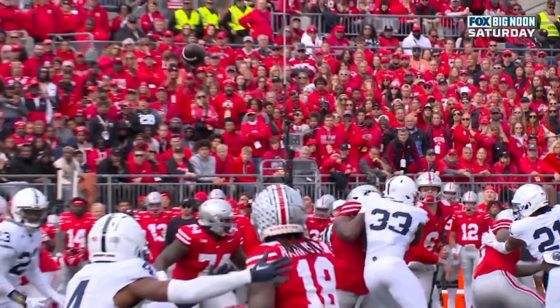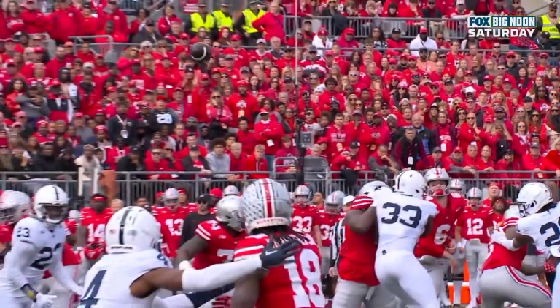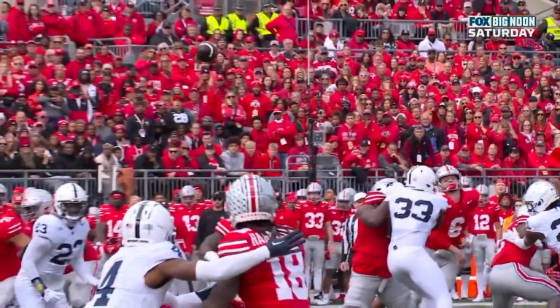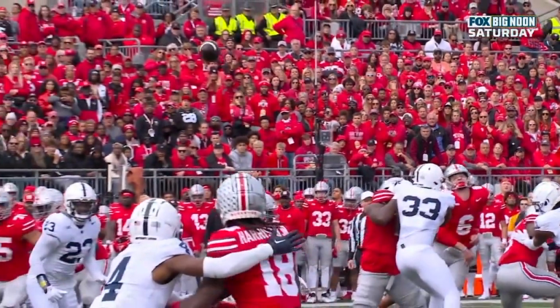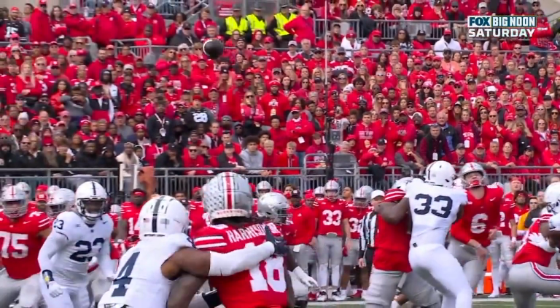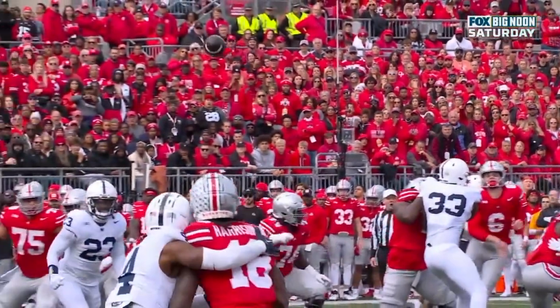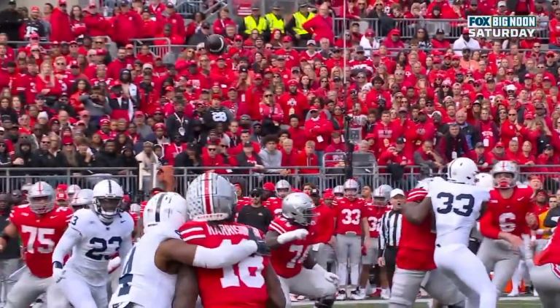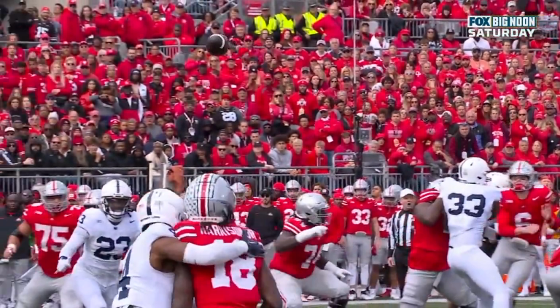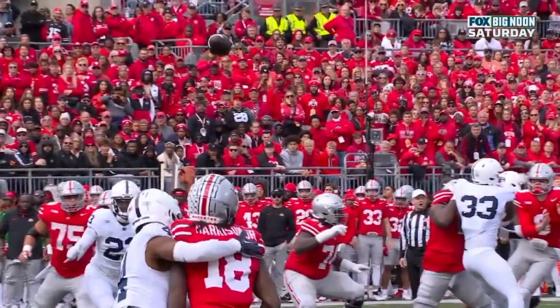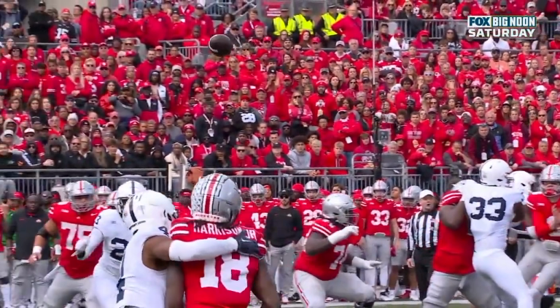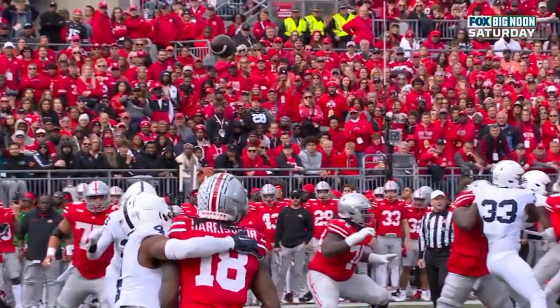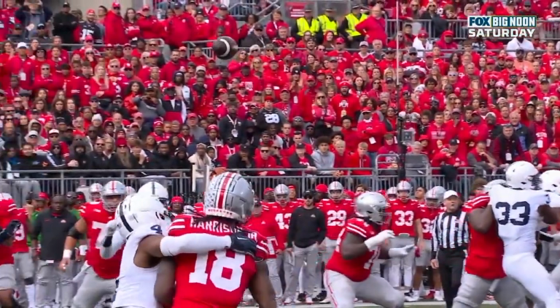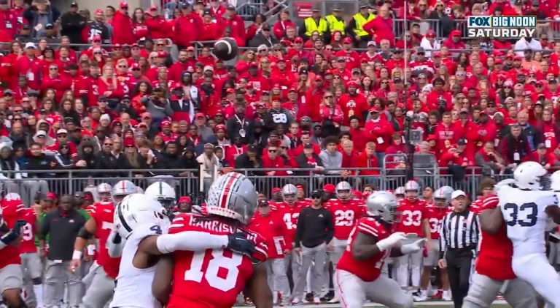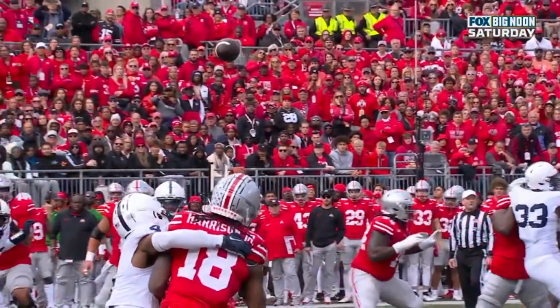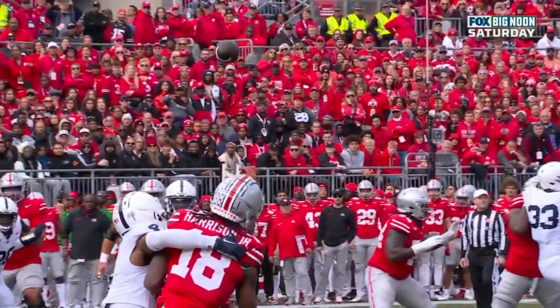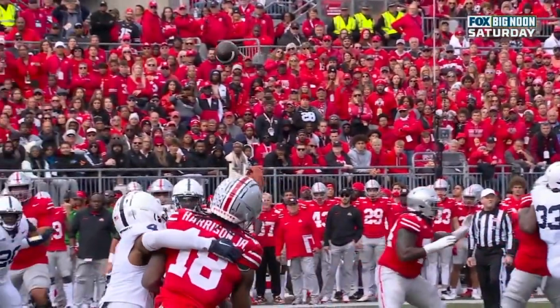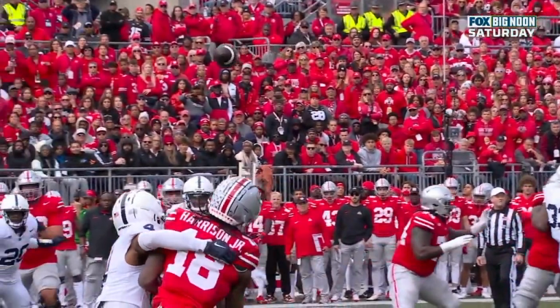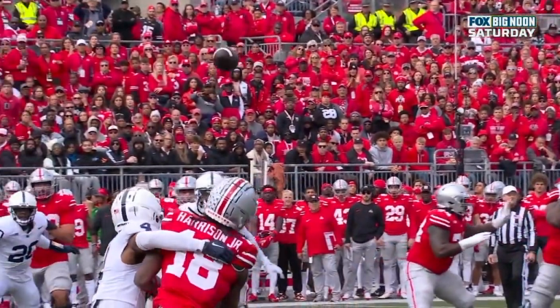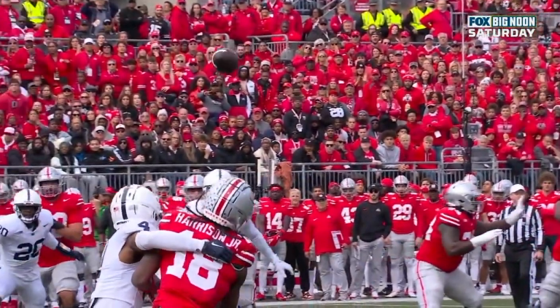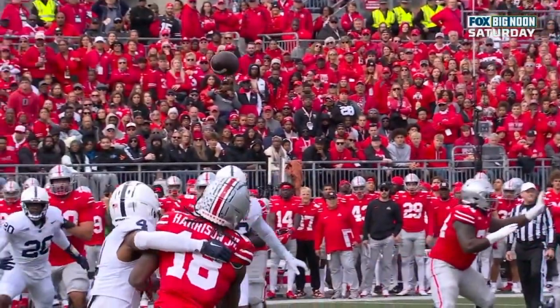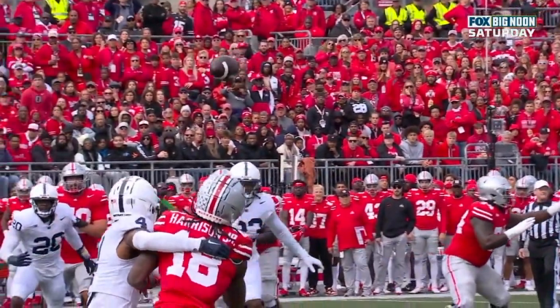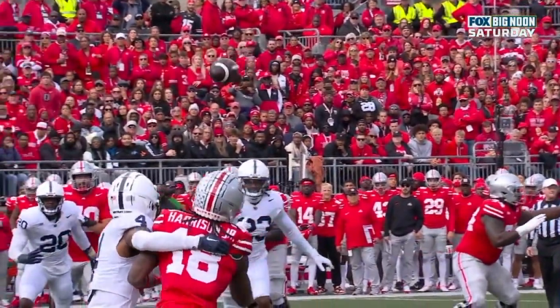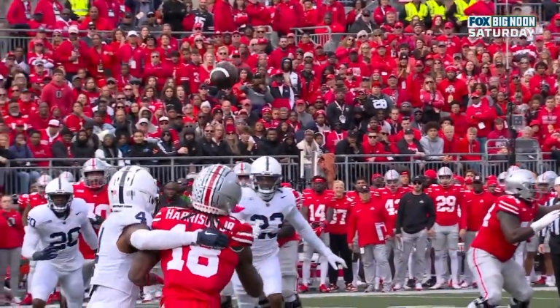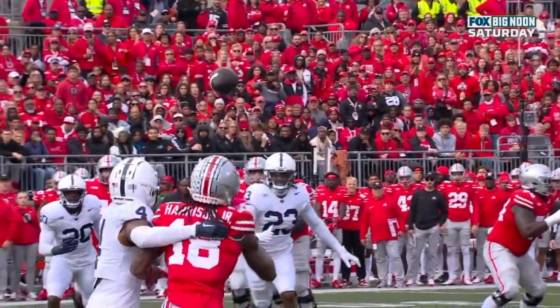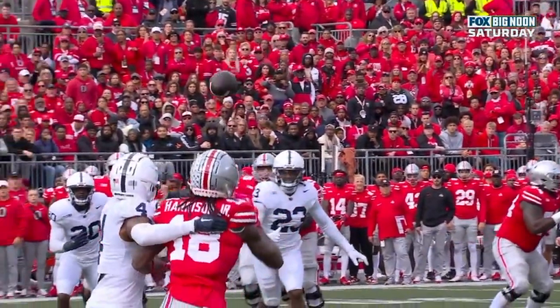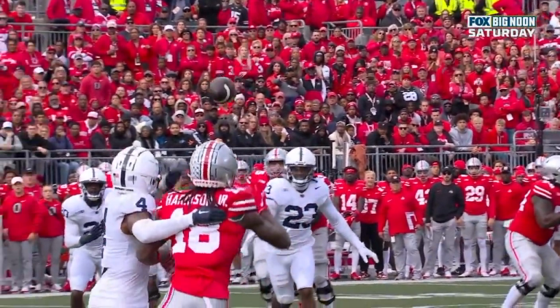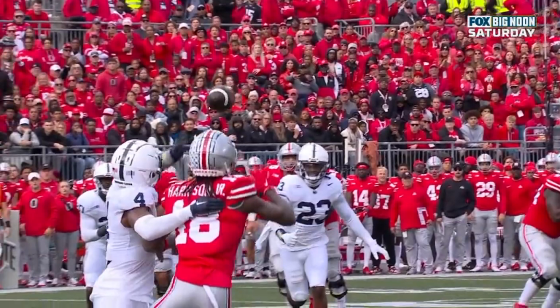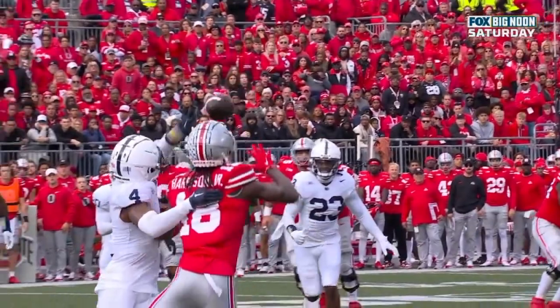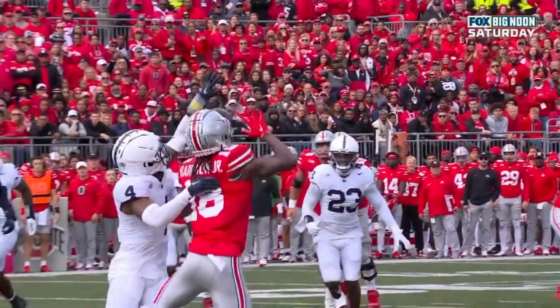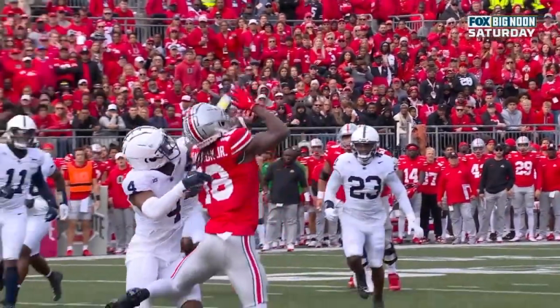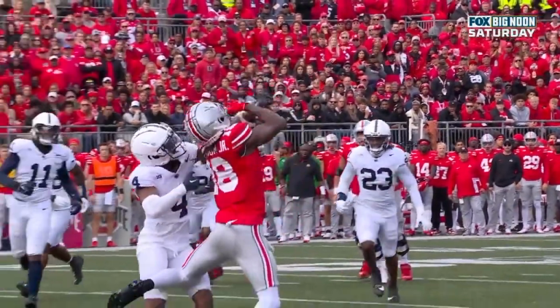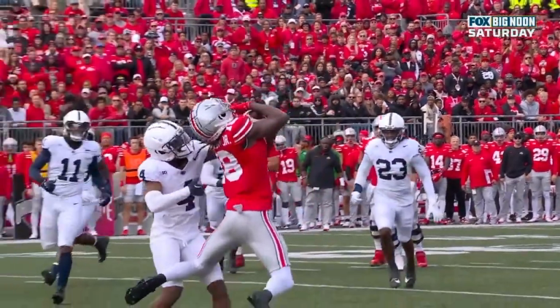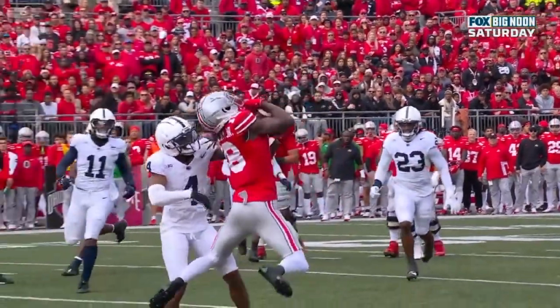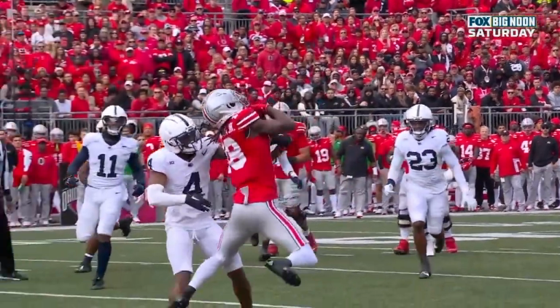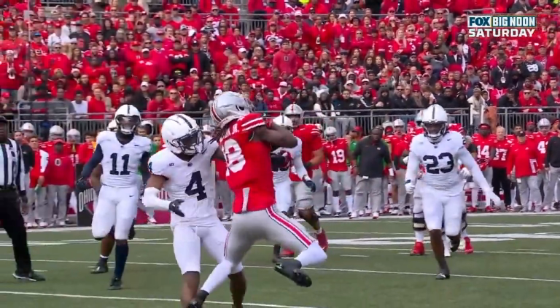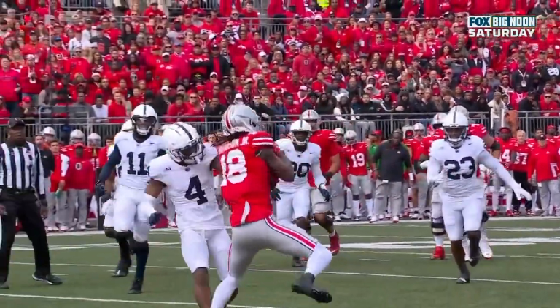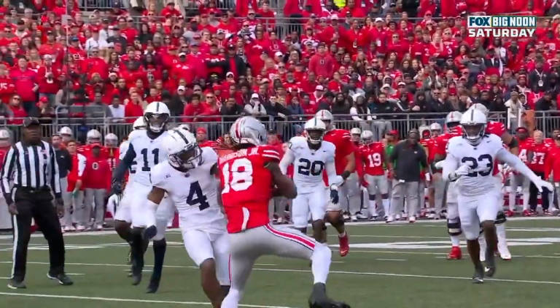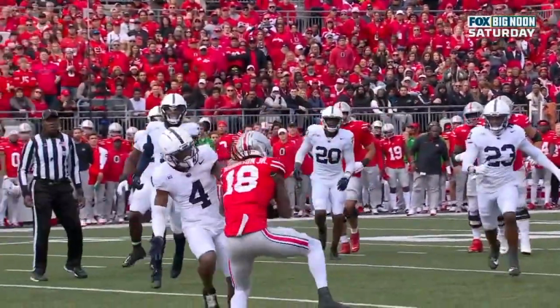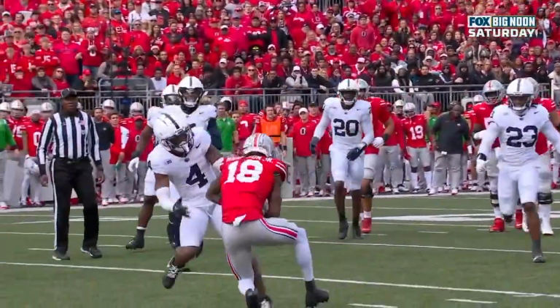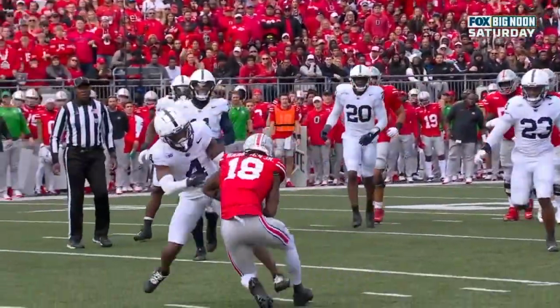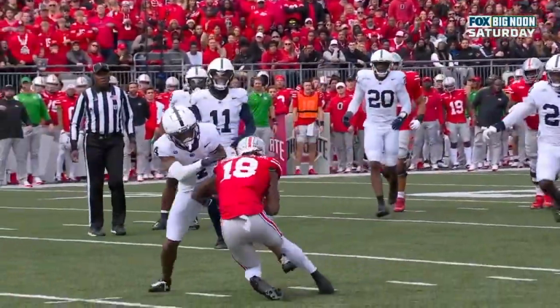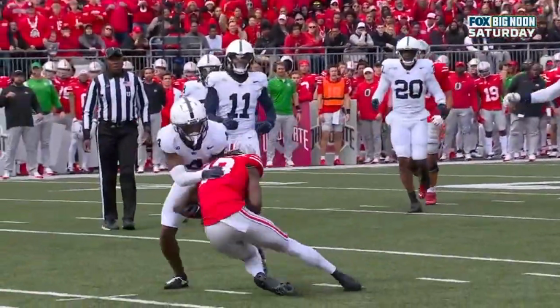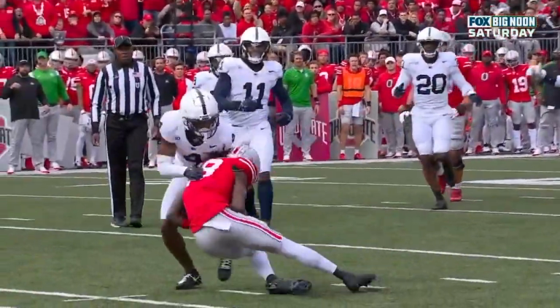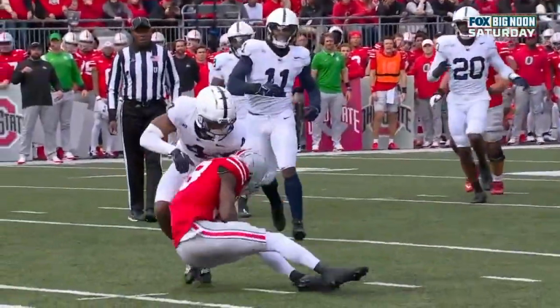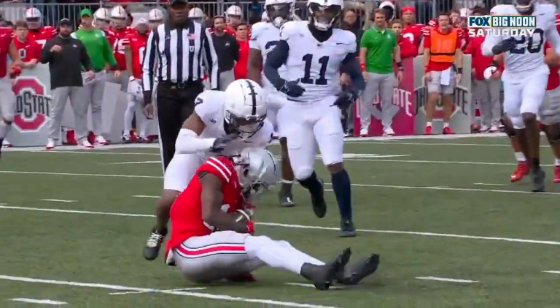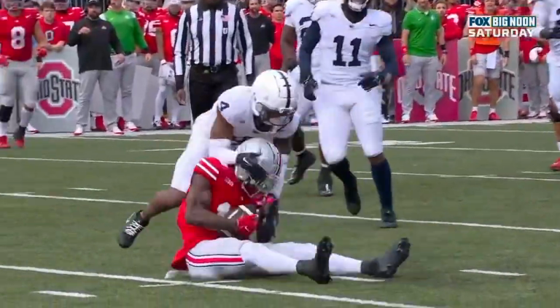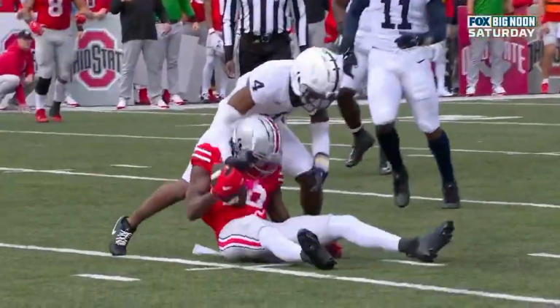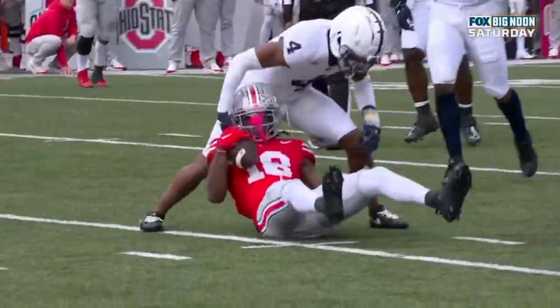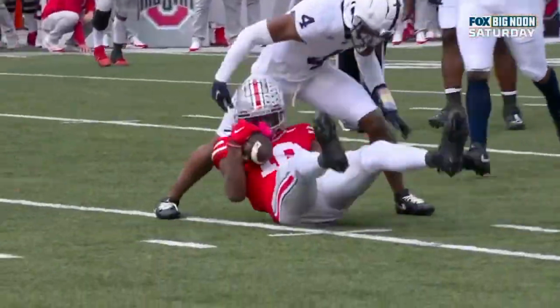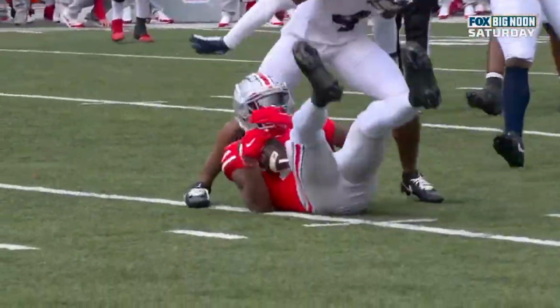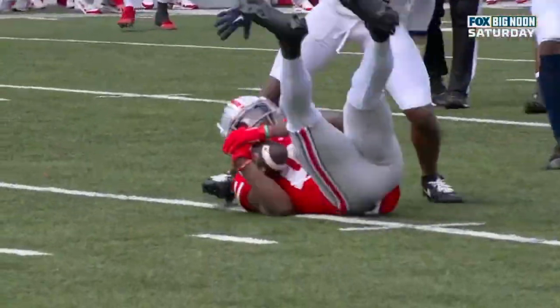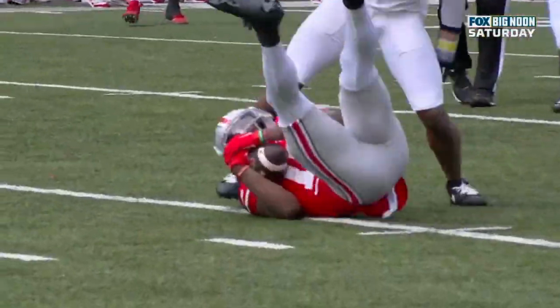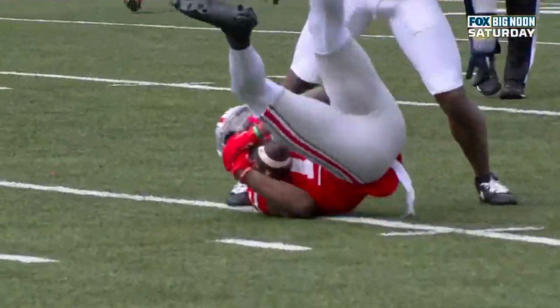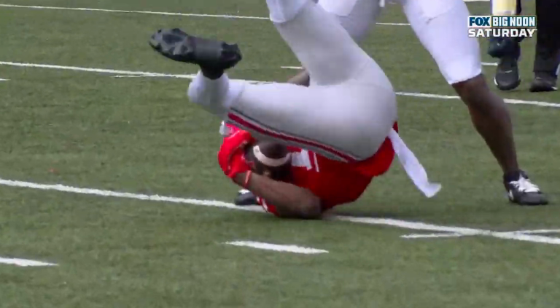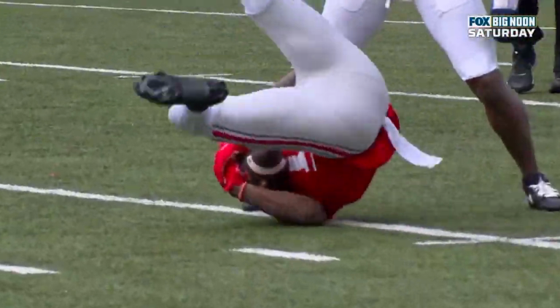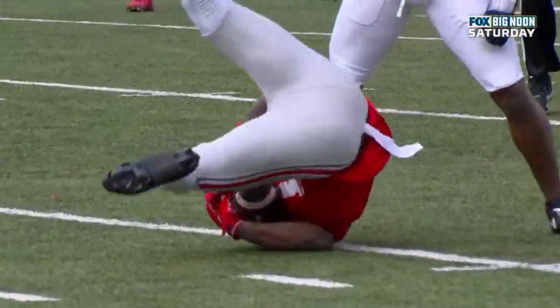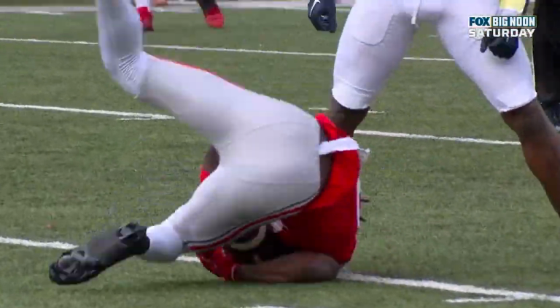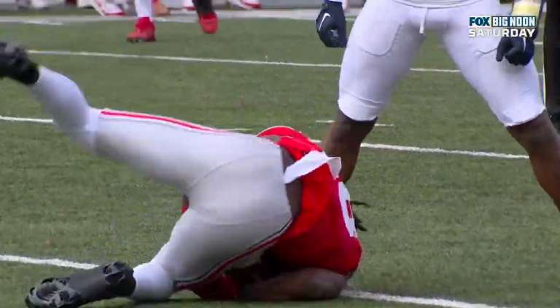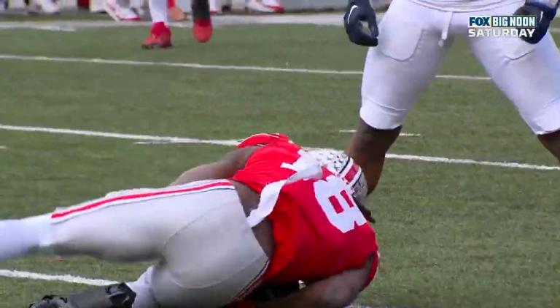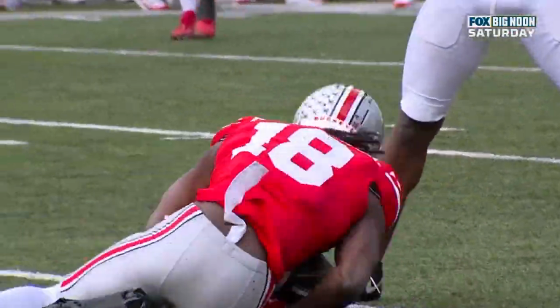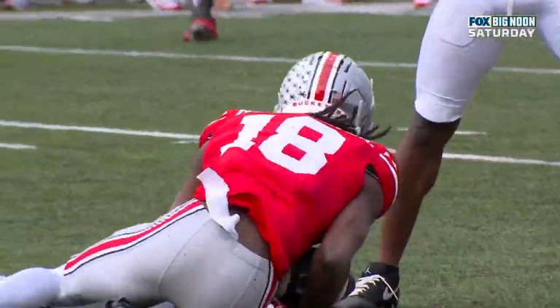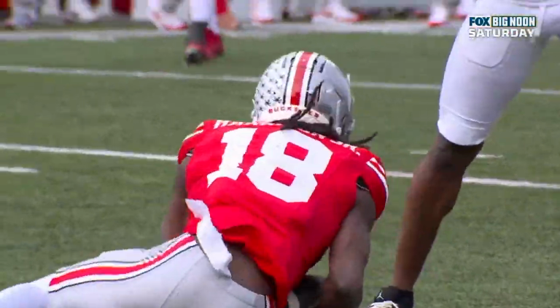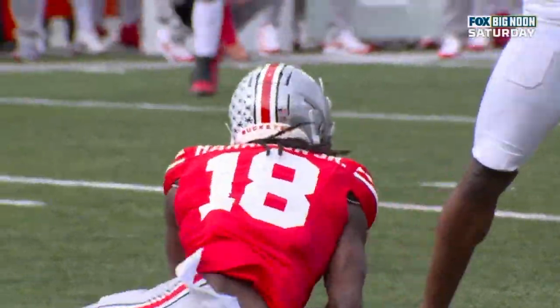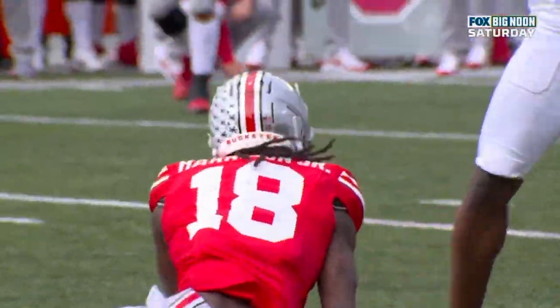Watch the contact right there — there's Kaelin King, just almost tackles him. And Harrison still fights through and makes the catch for a first down.